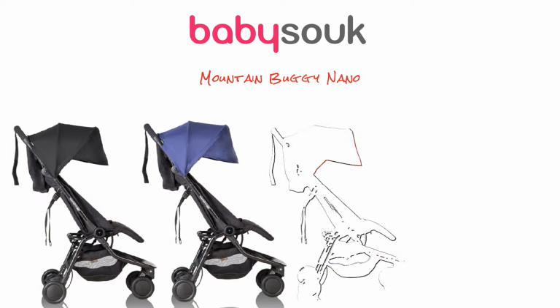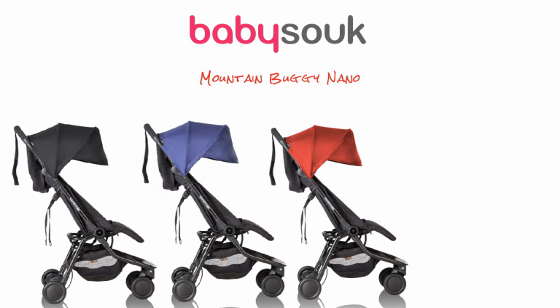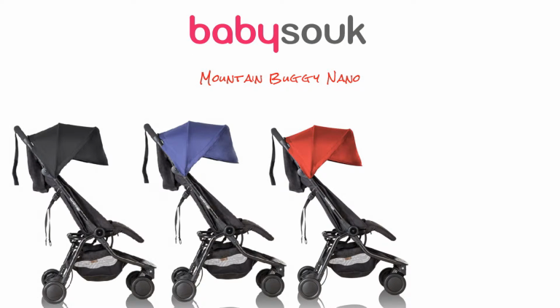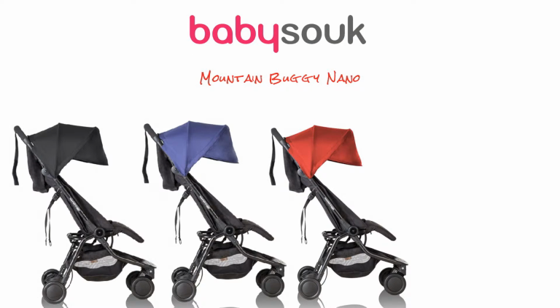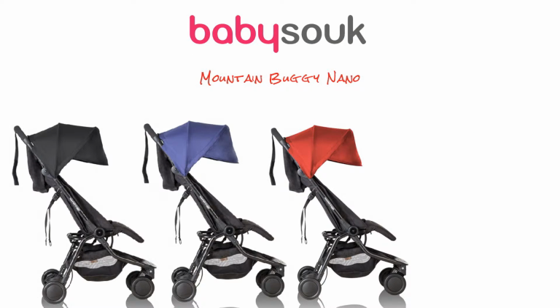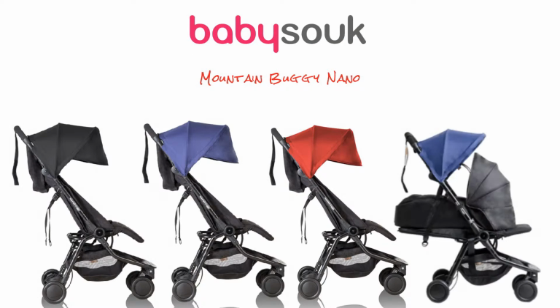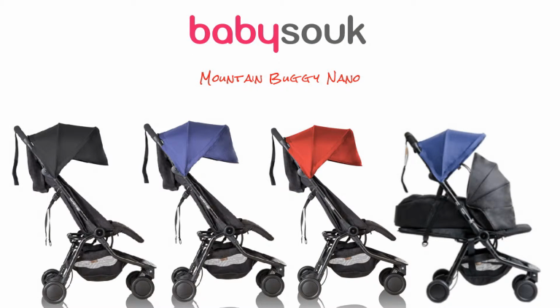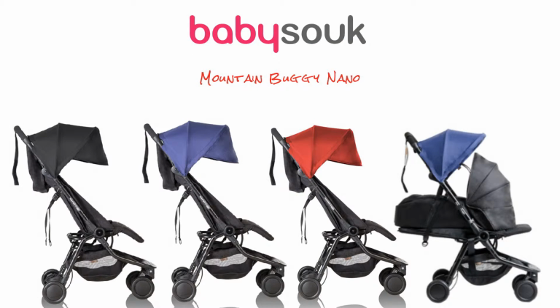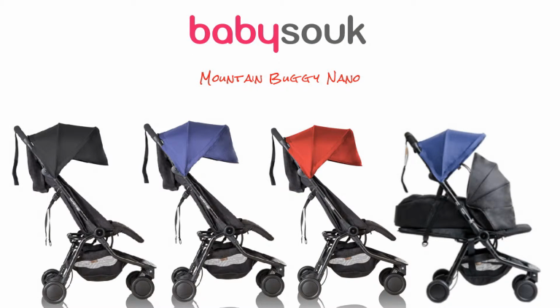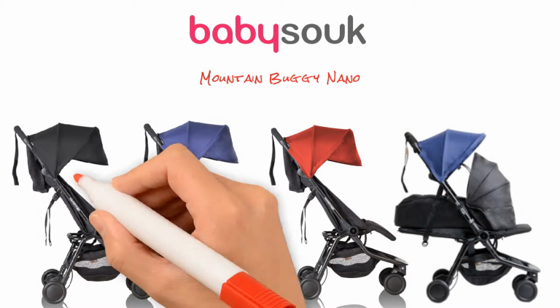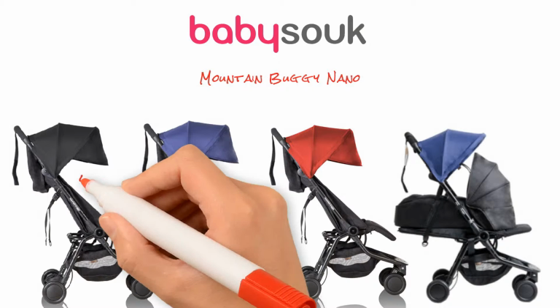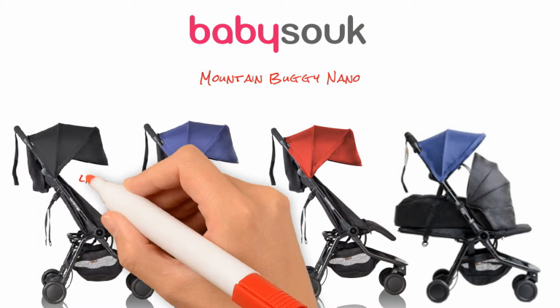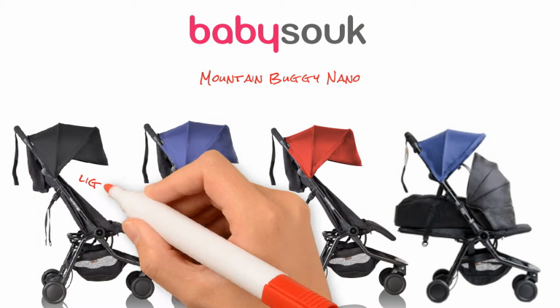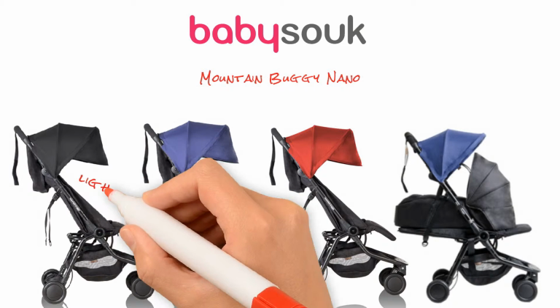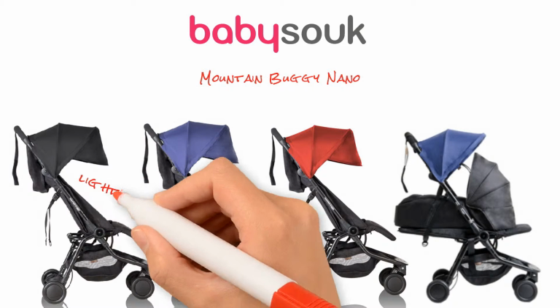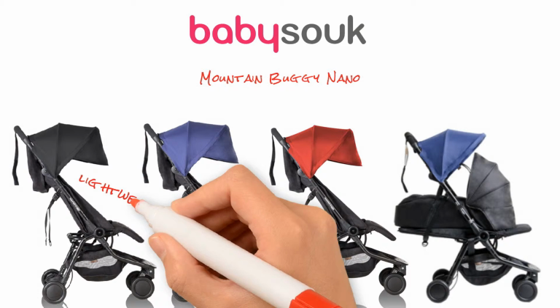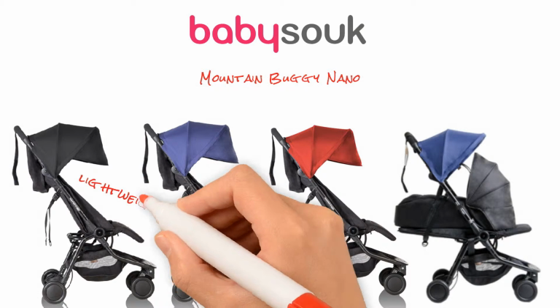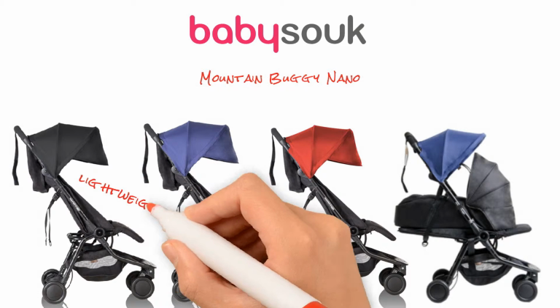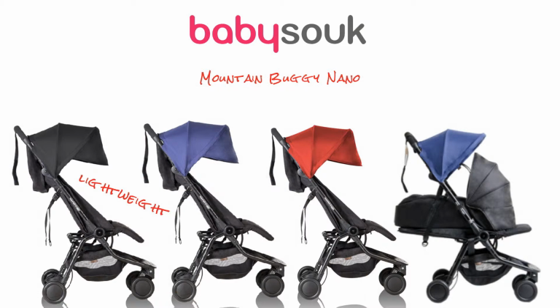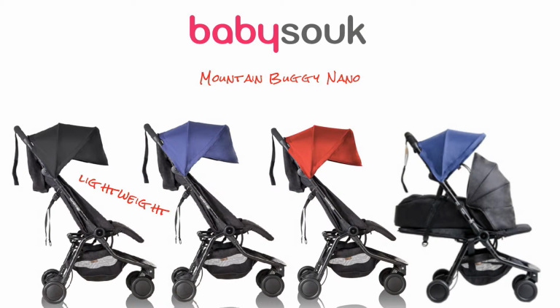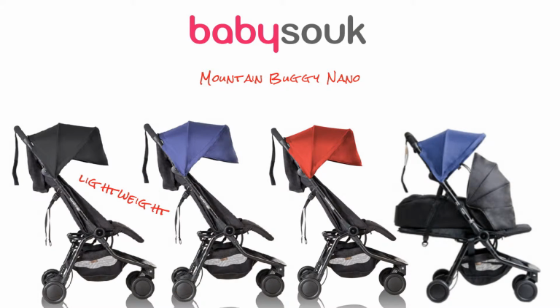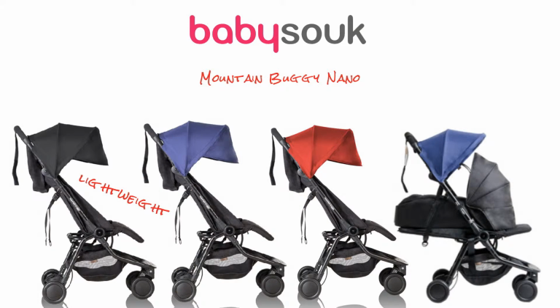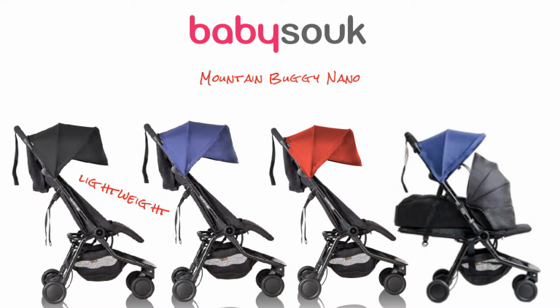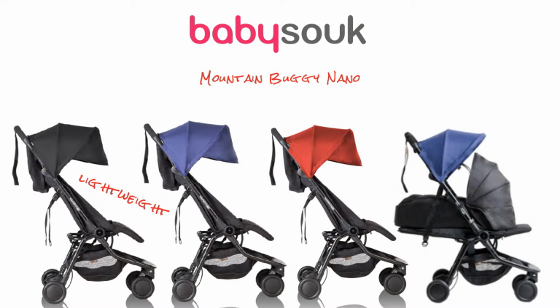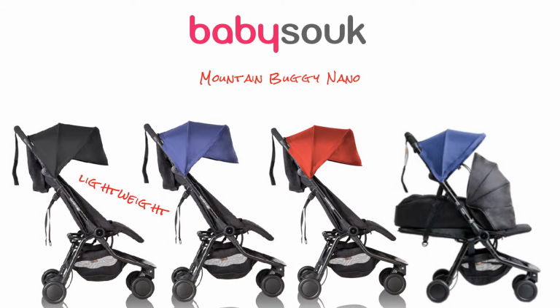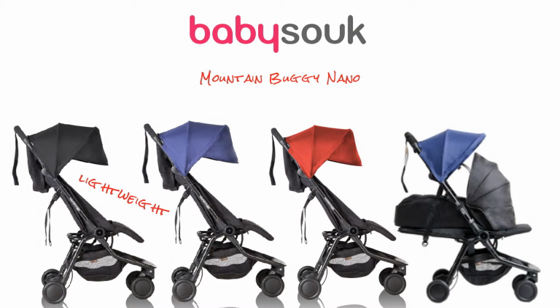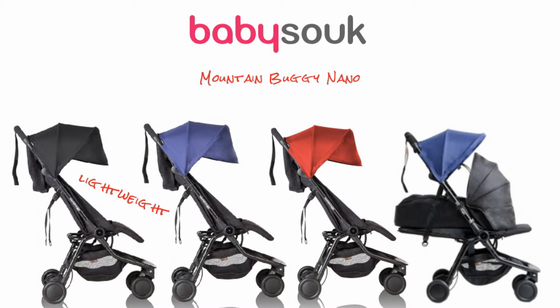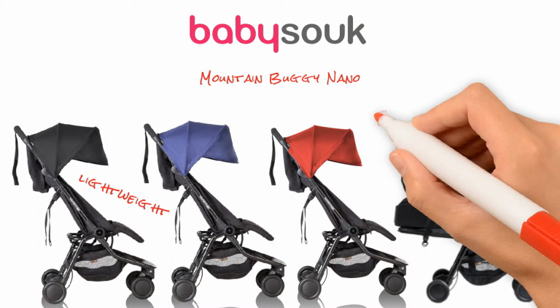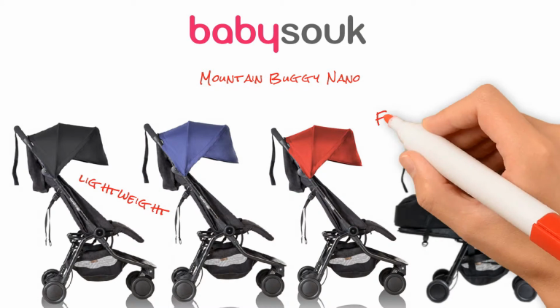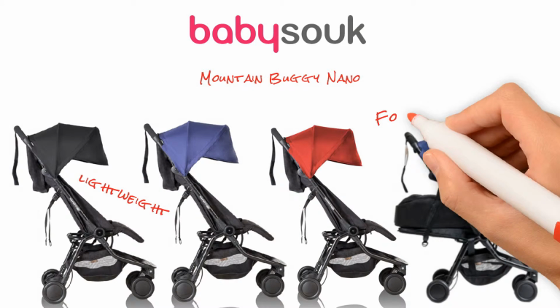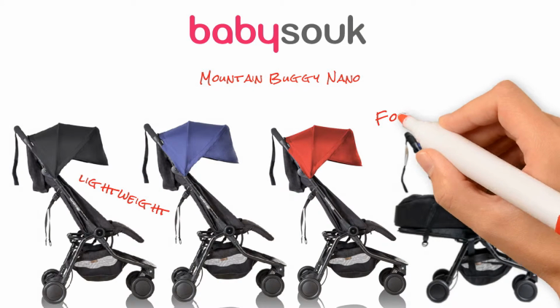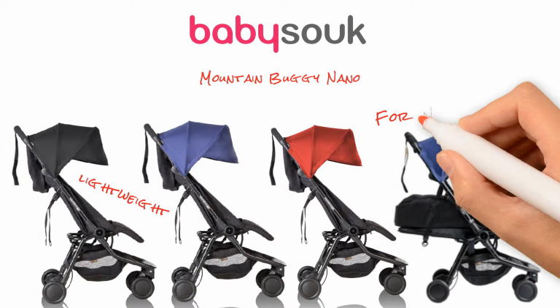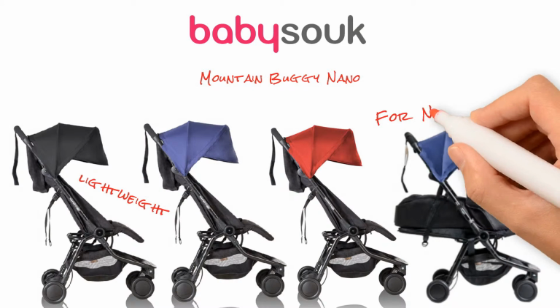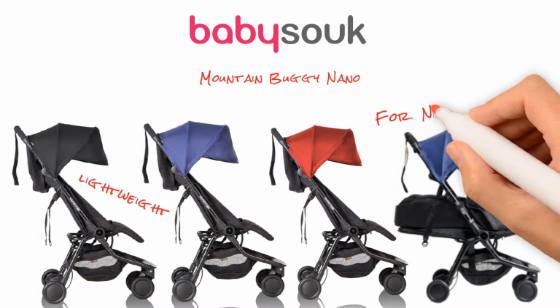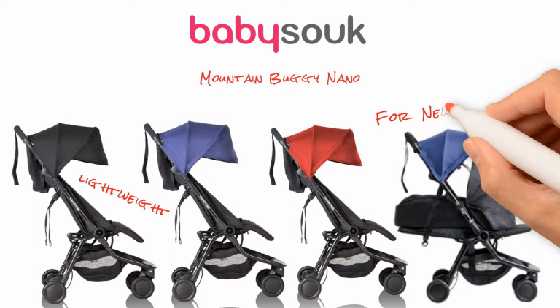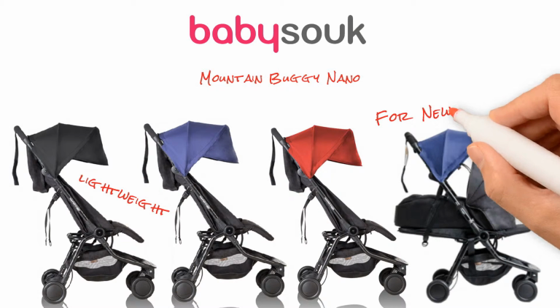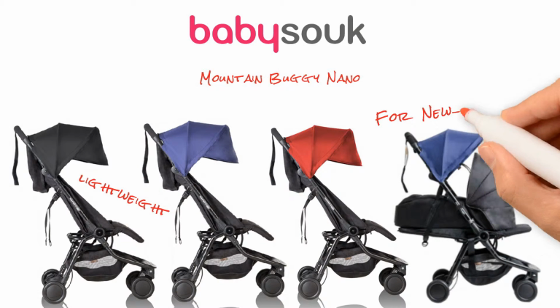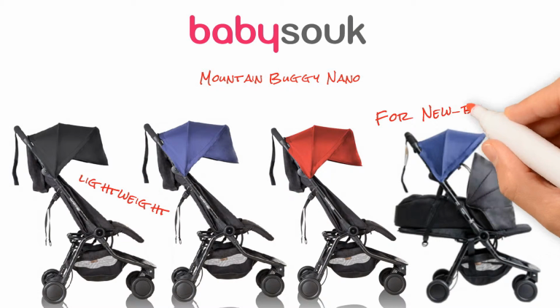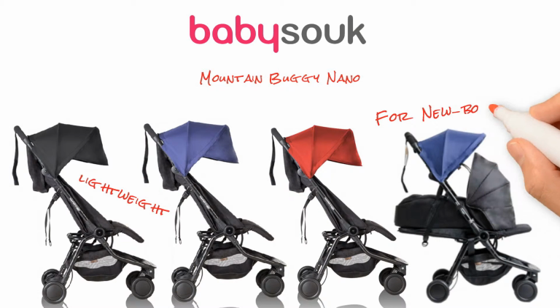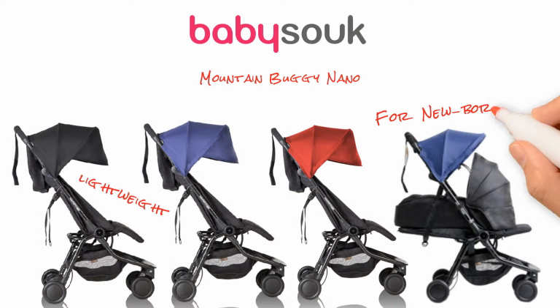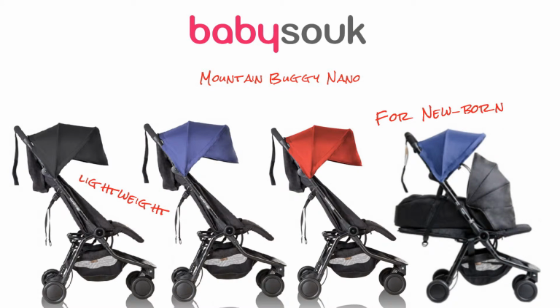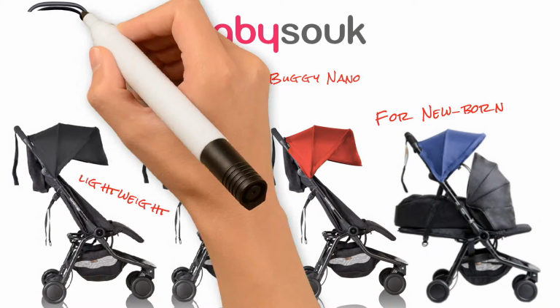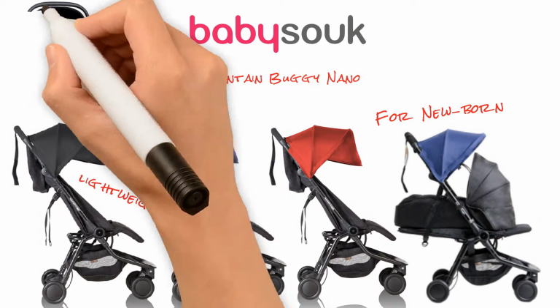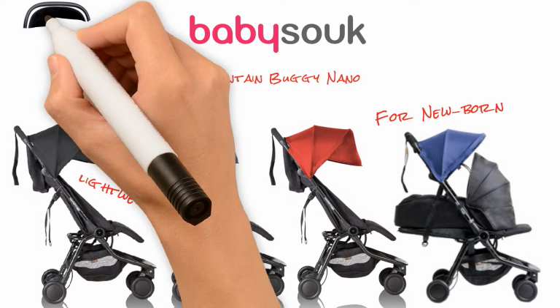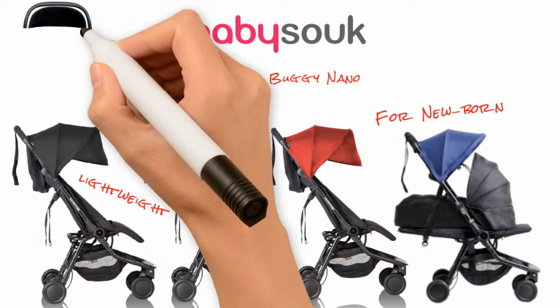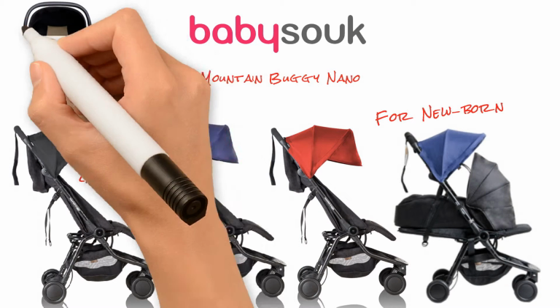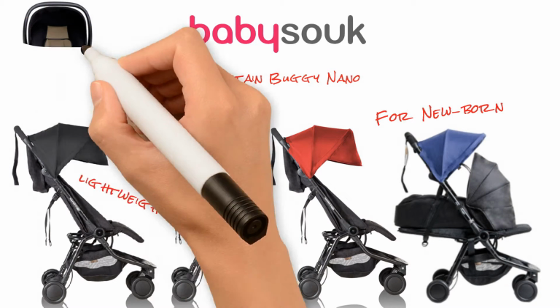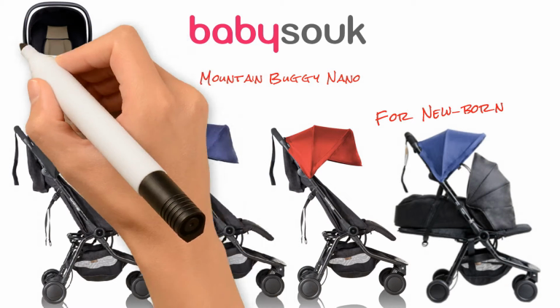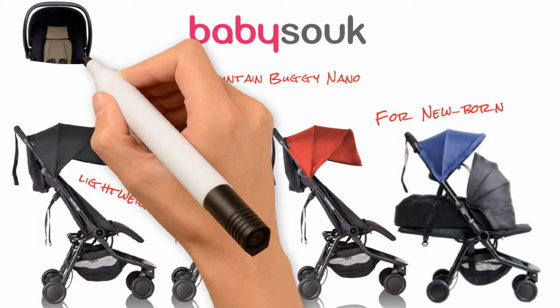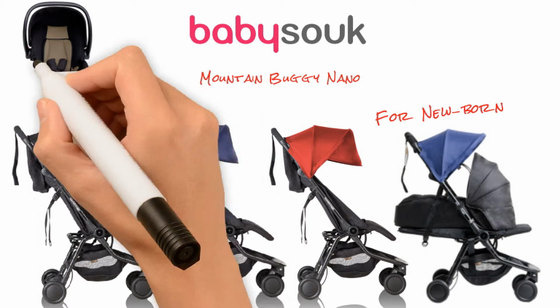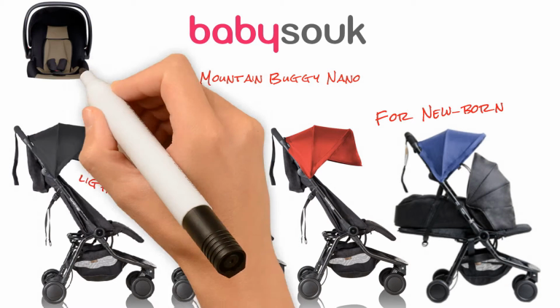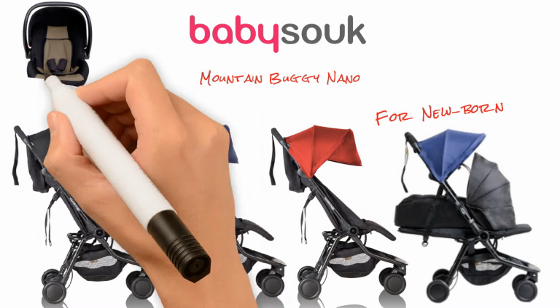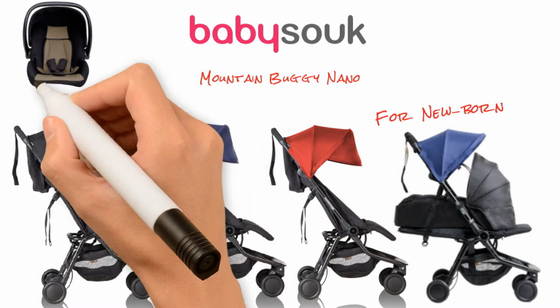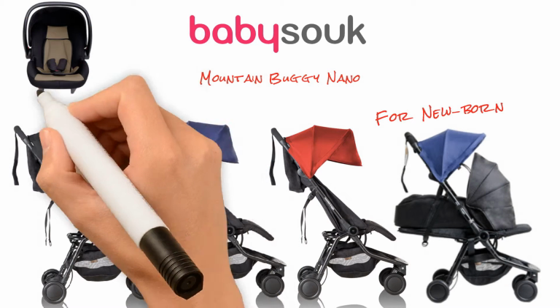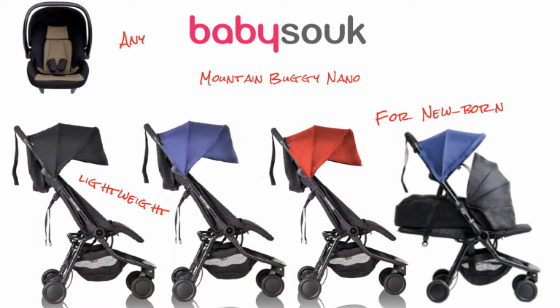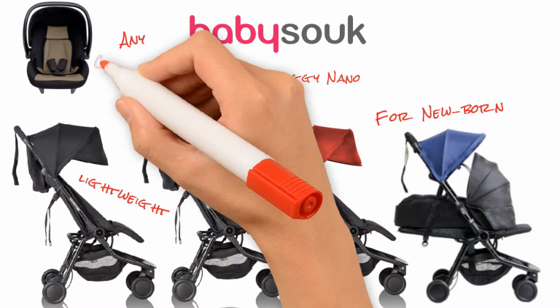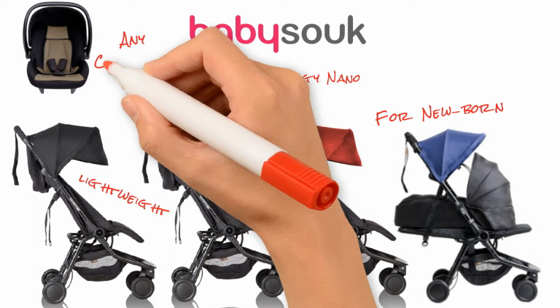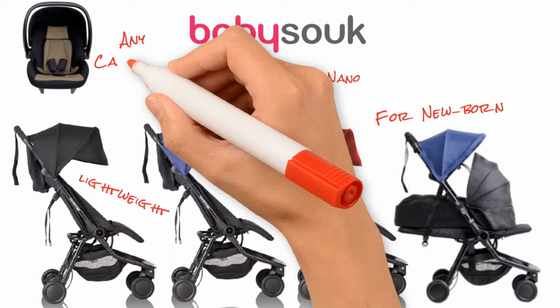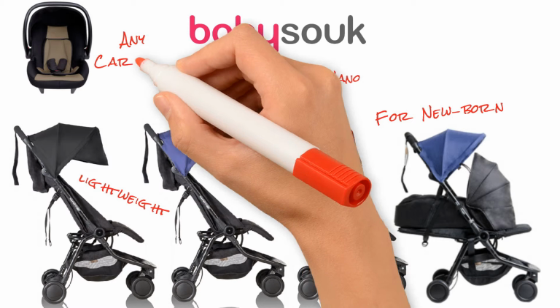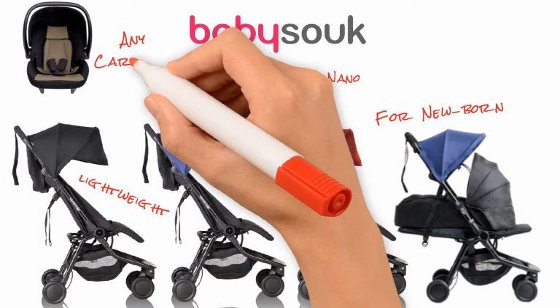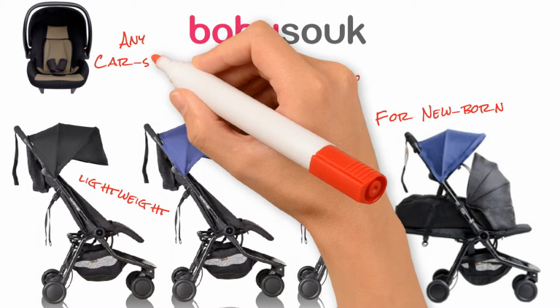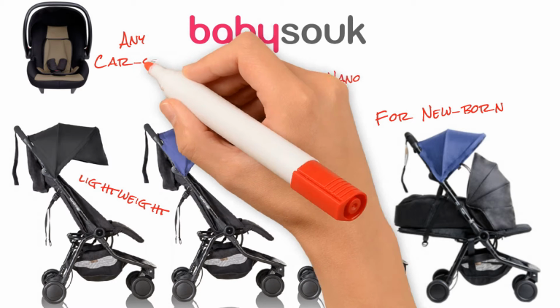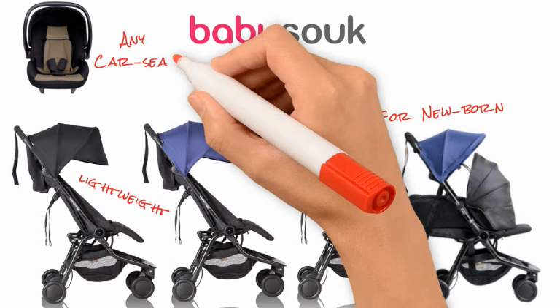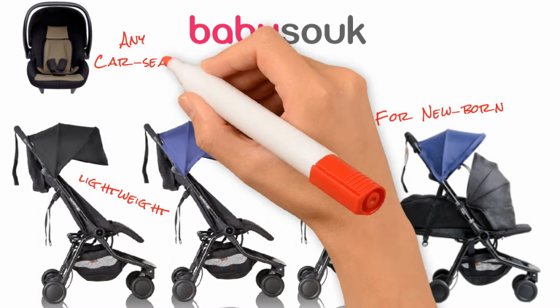Mountain Buggy Nano is a lightweight, compact stroller, which is suitable from newborn using any infant car seat capsule.